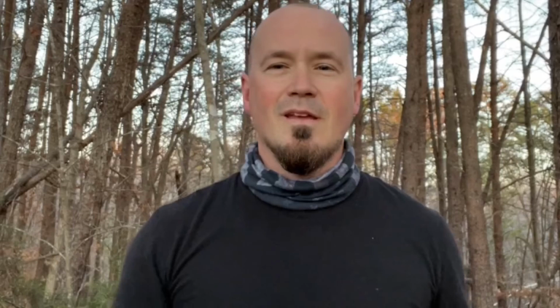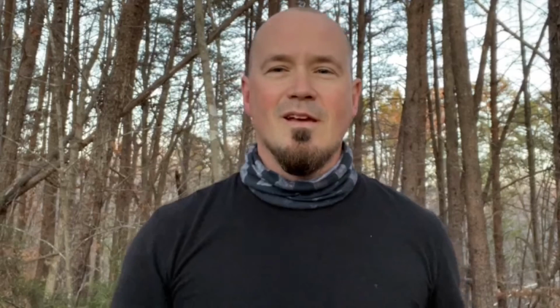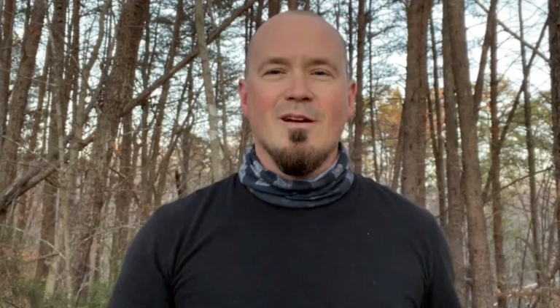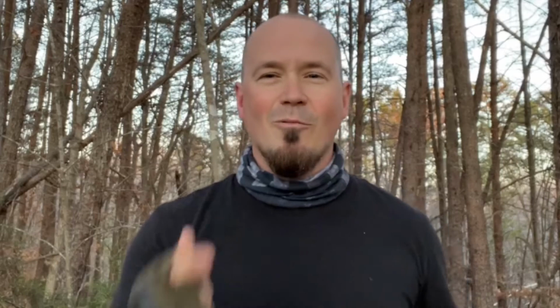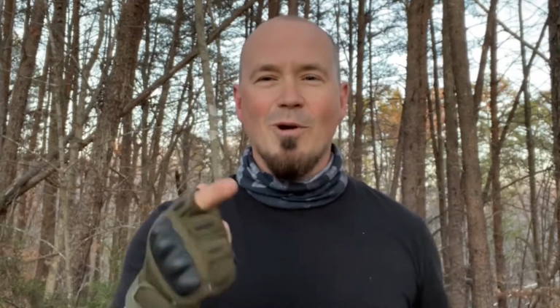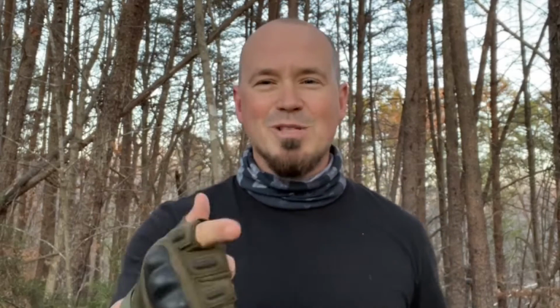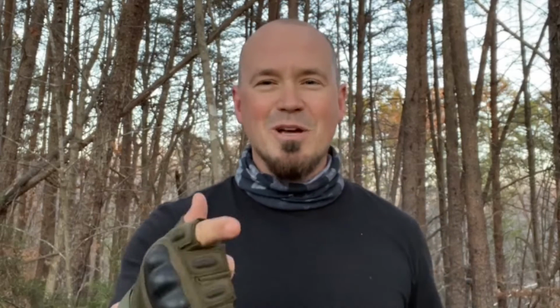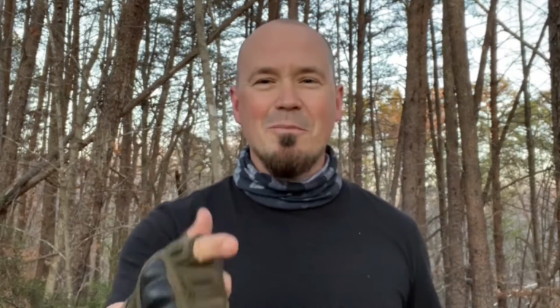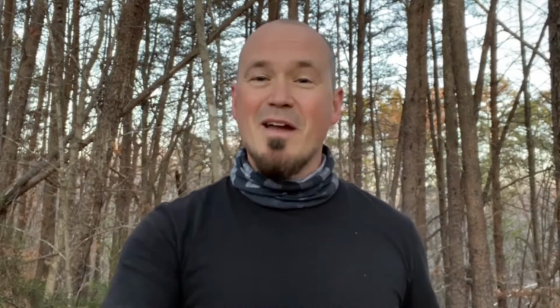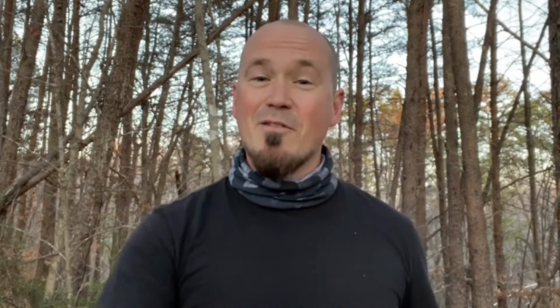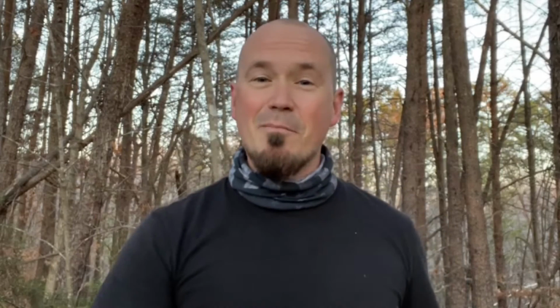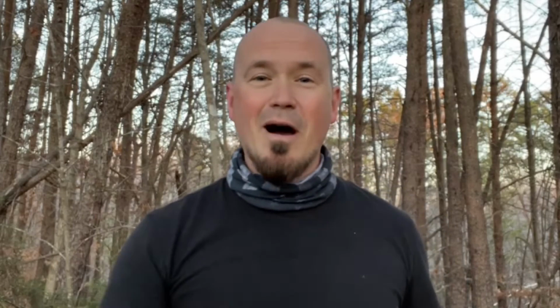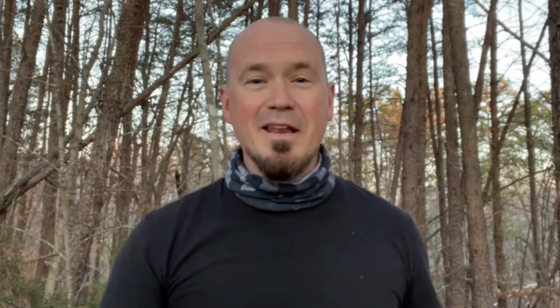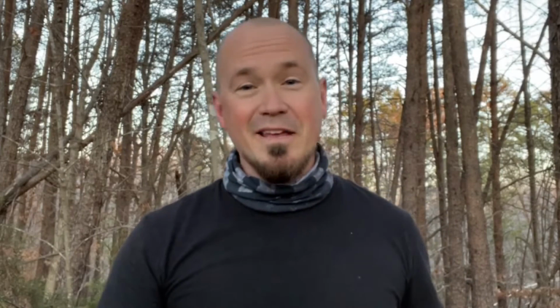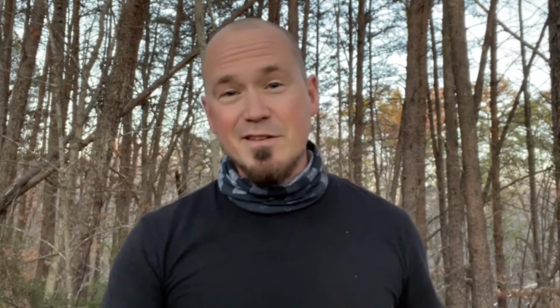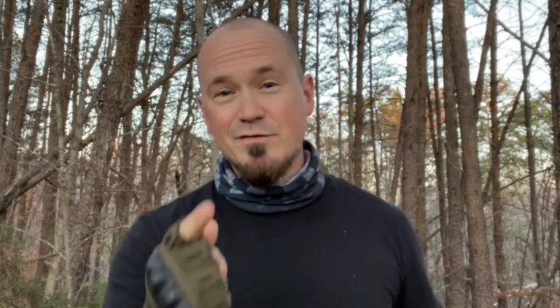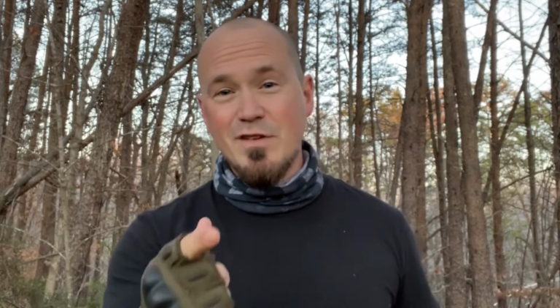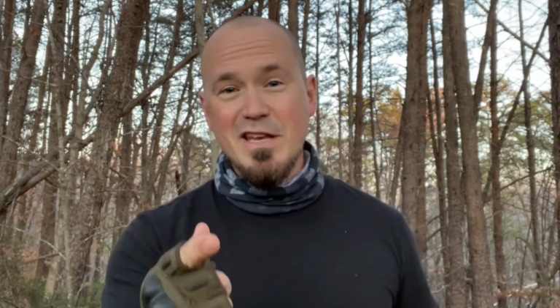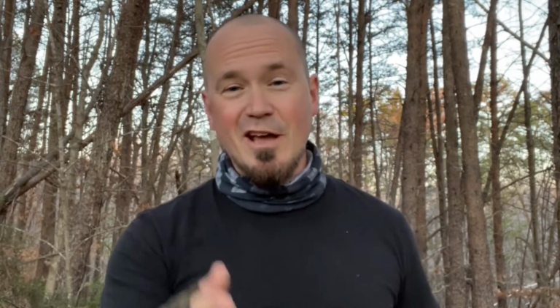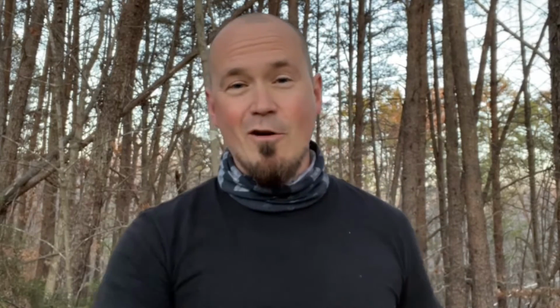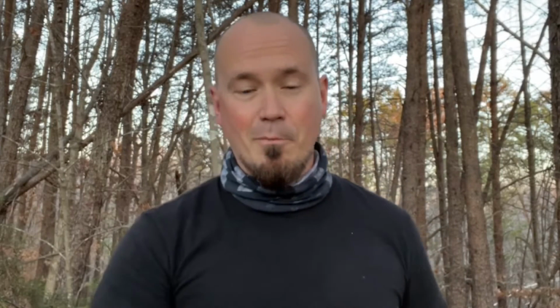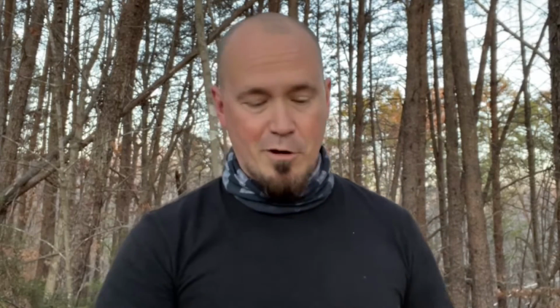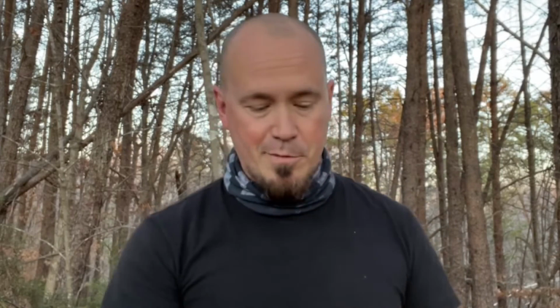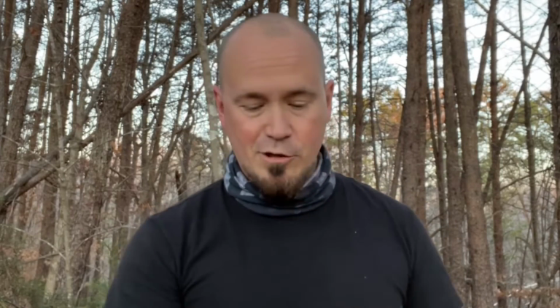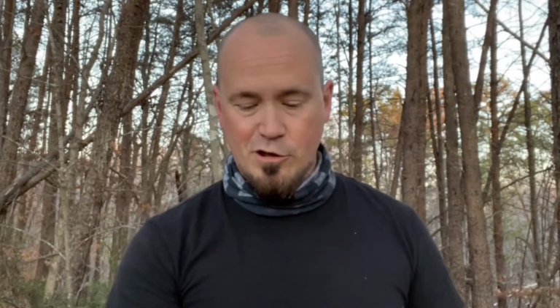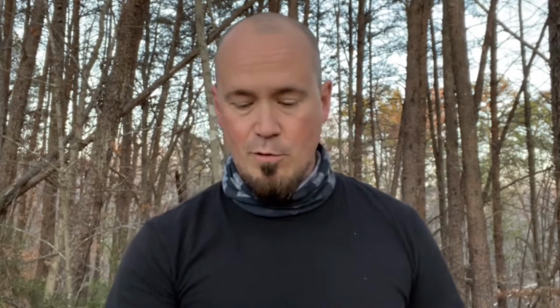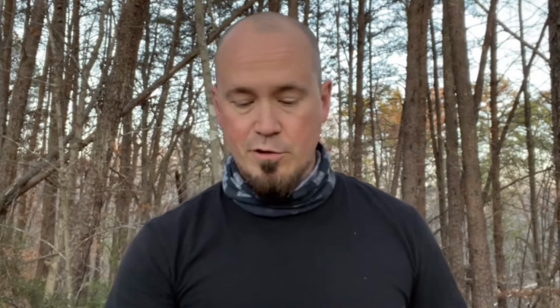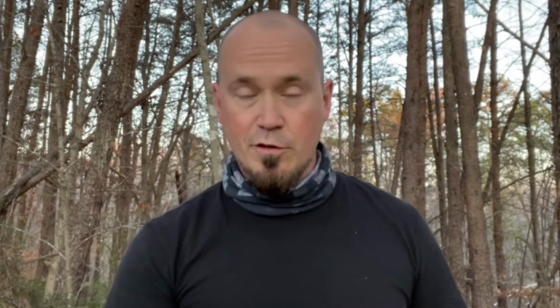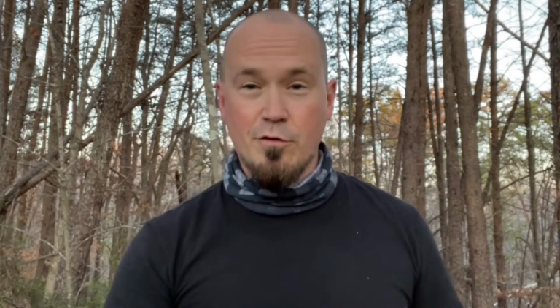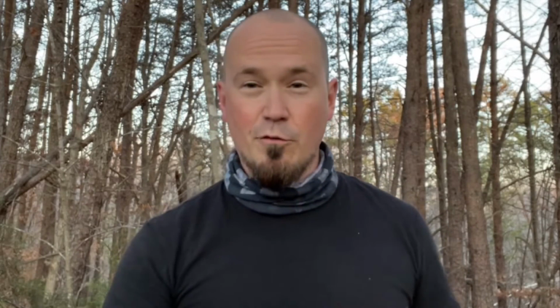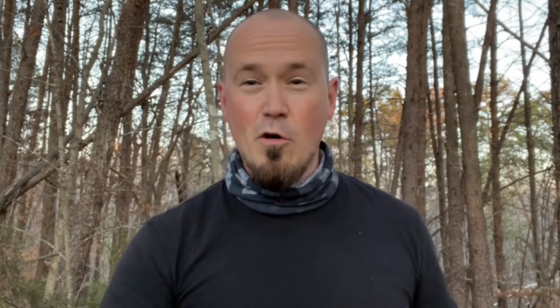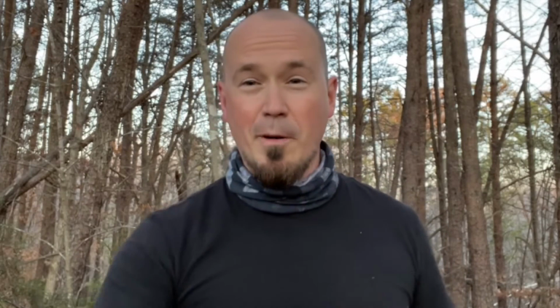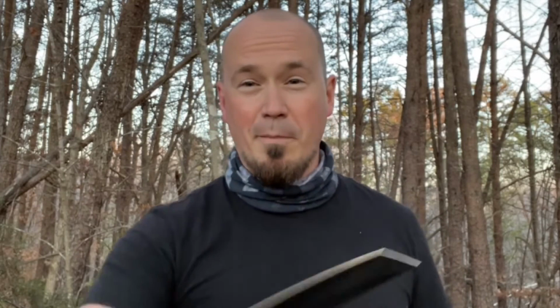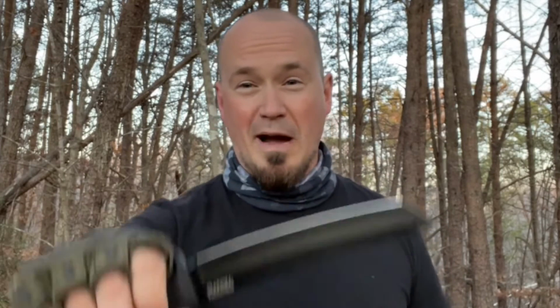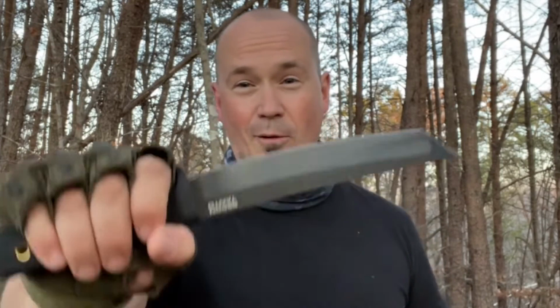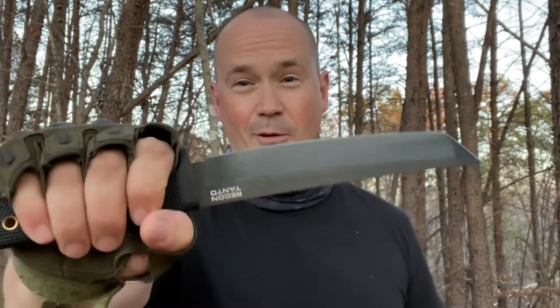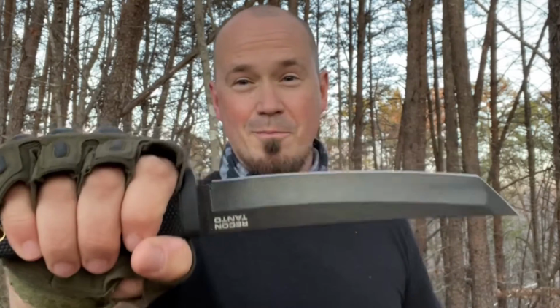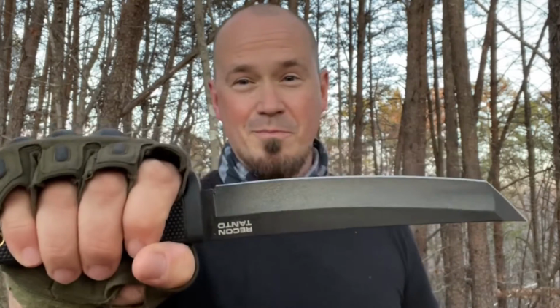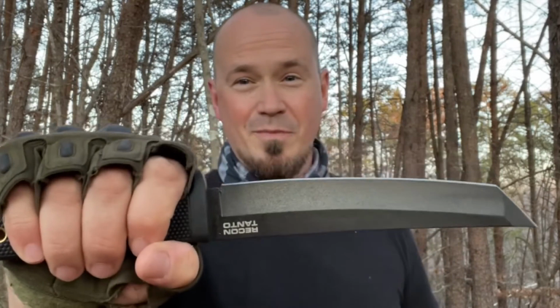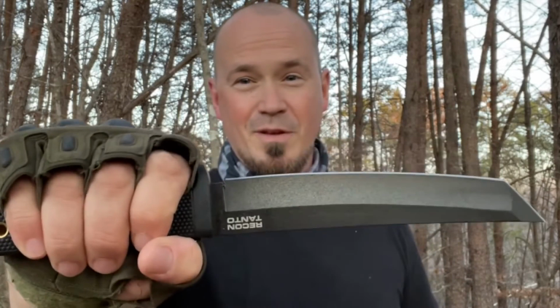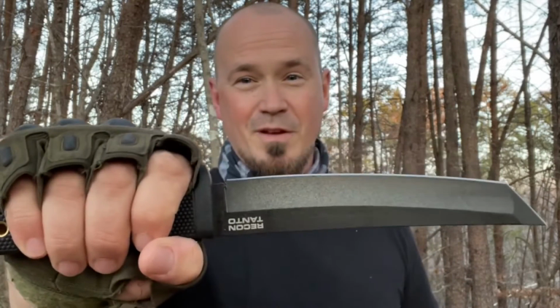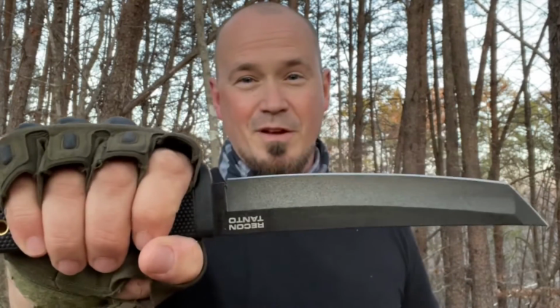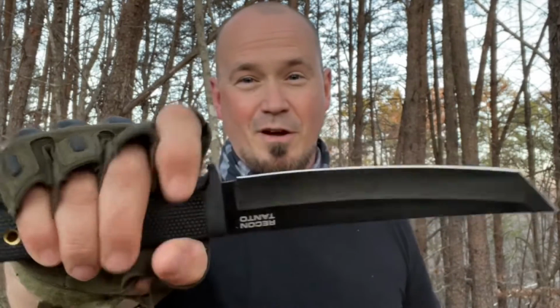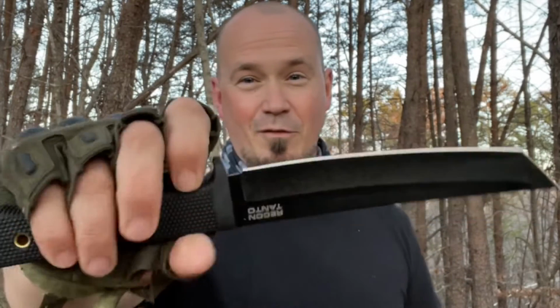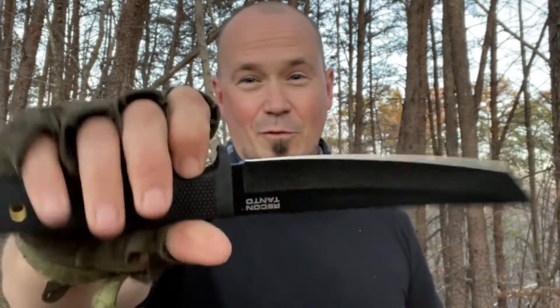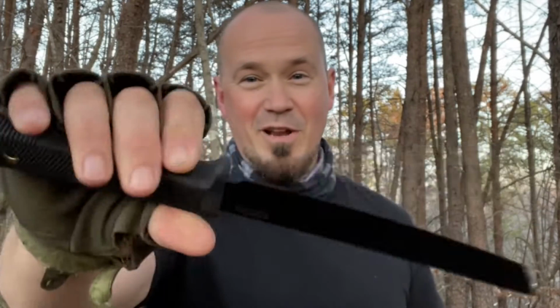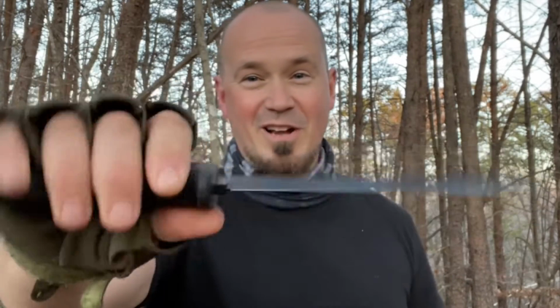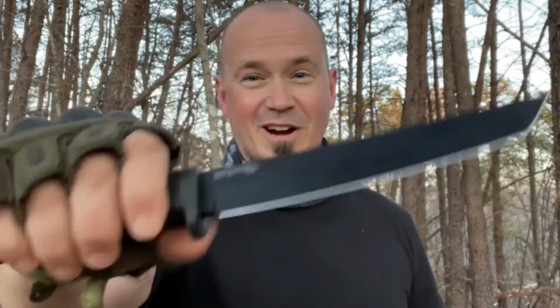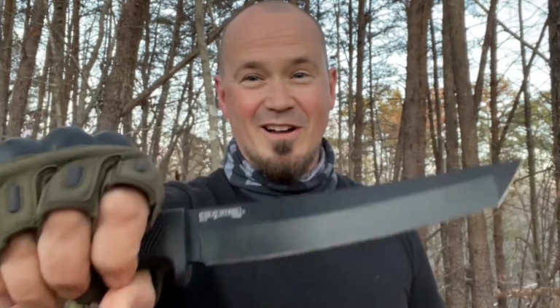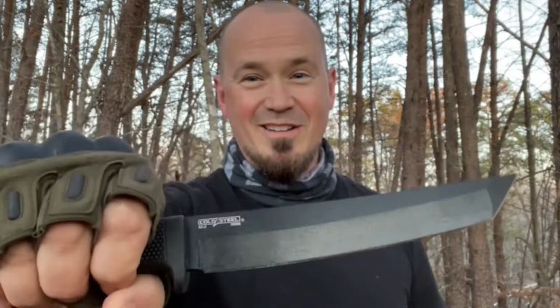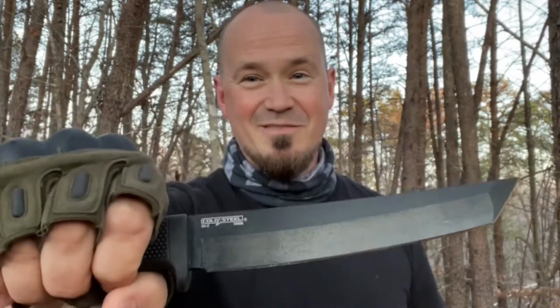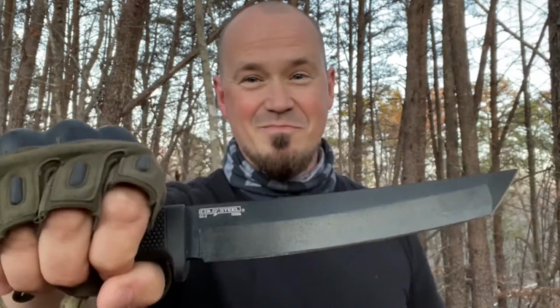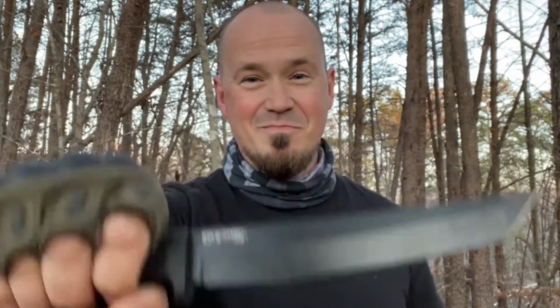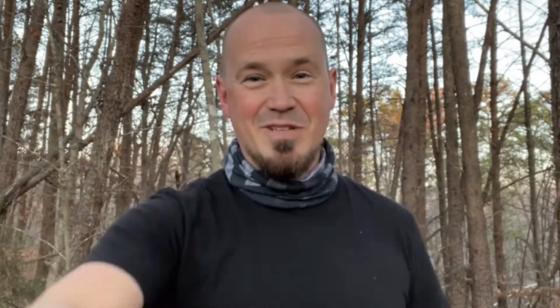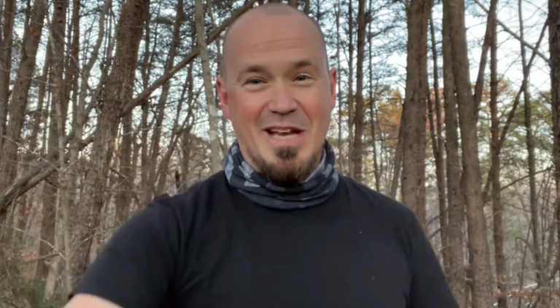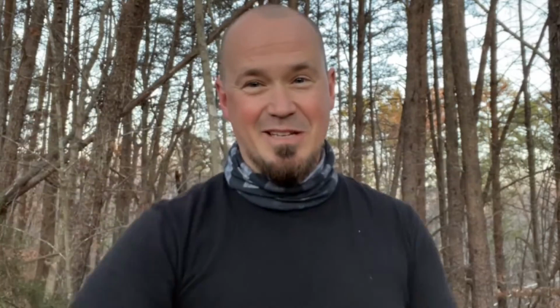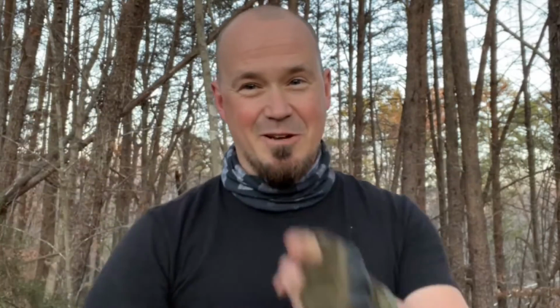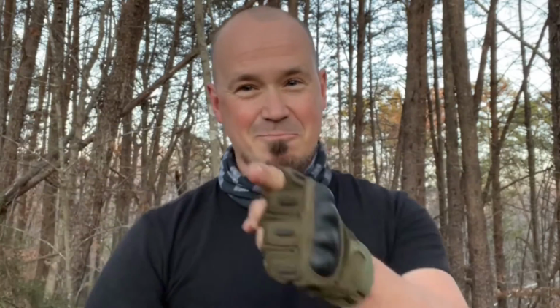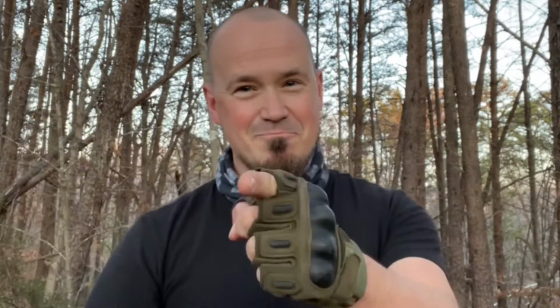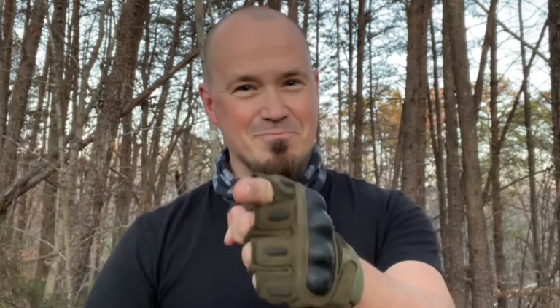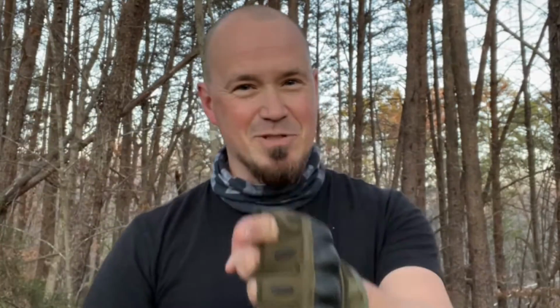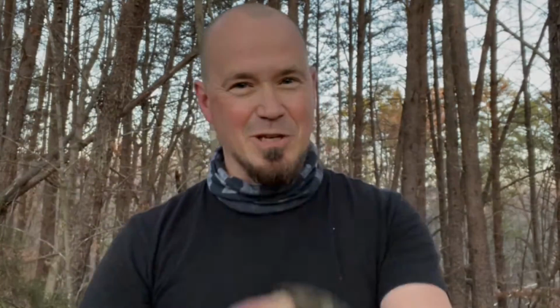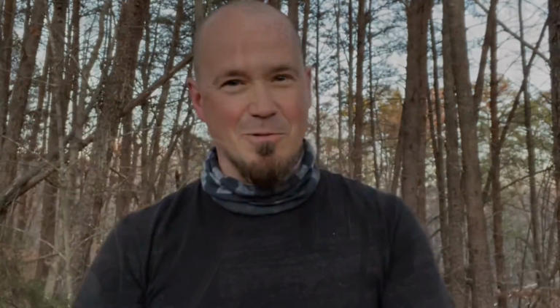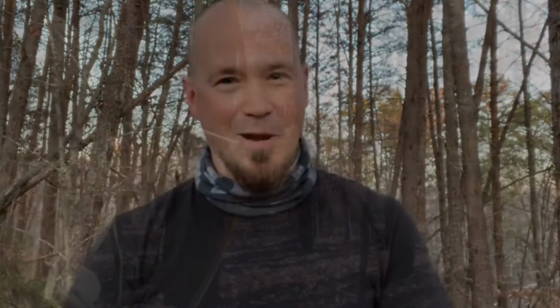What's up, everybody? In this video, I'm going to be showing you the throwing power of the Recon Tanto. Stick around.